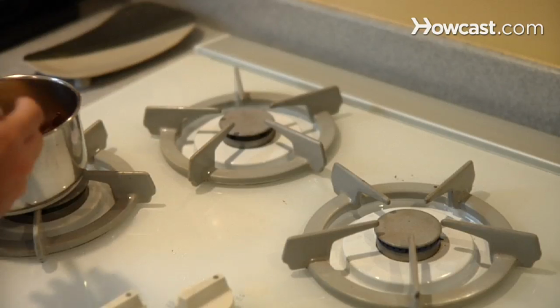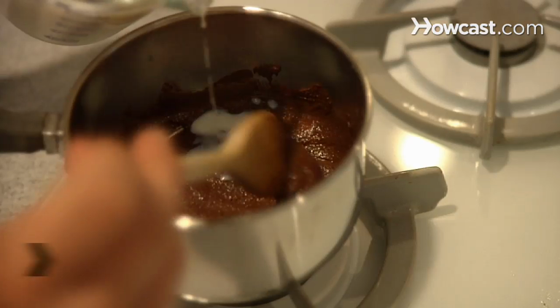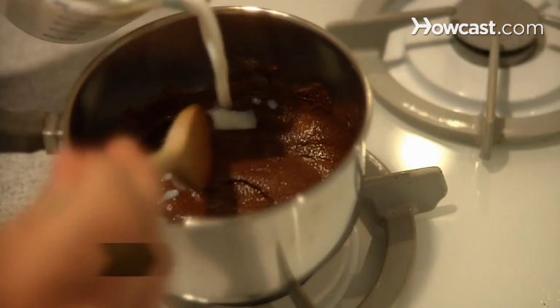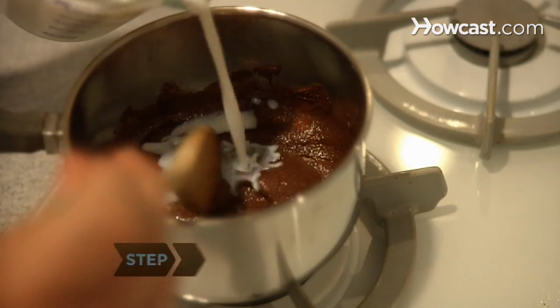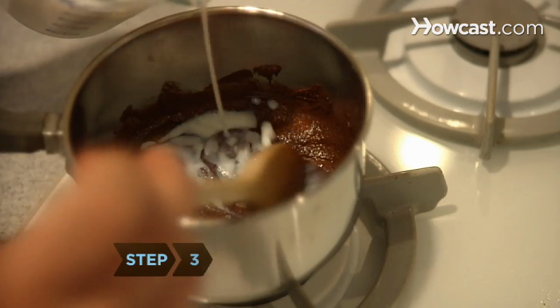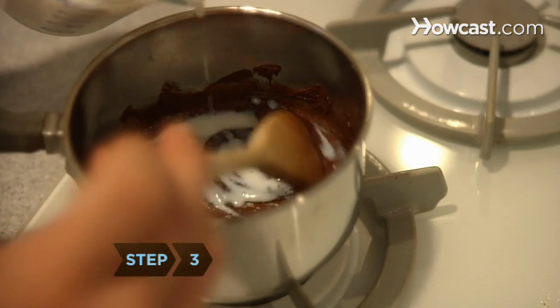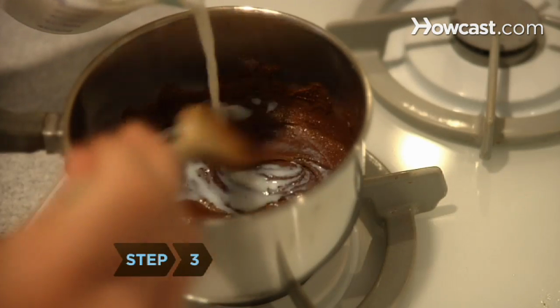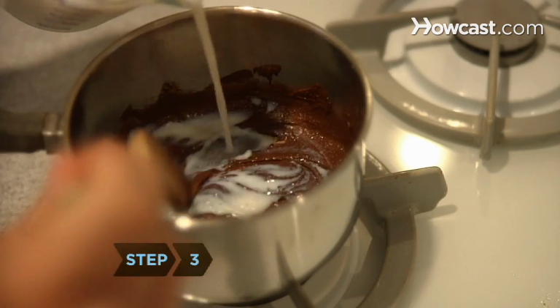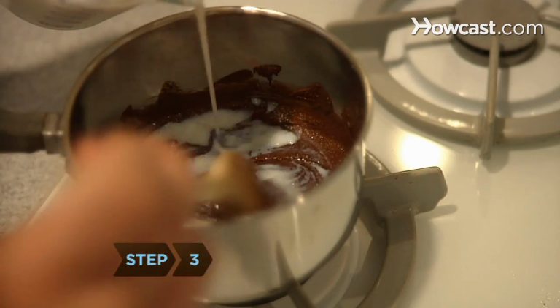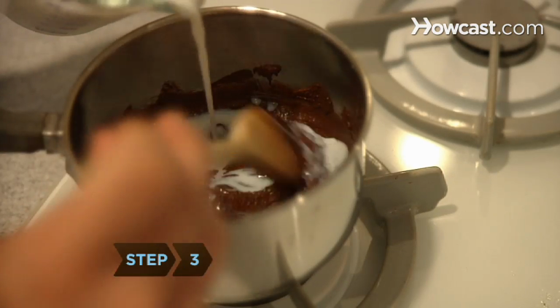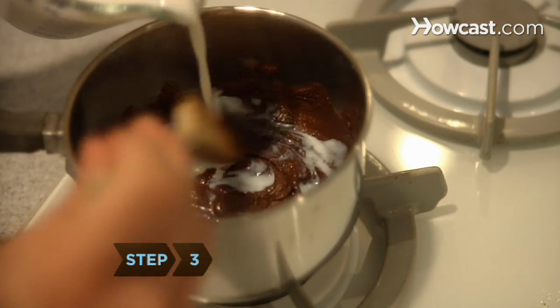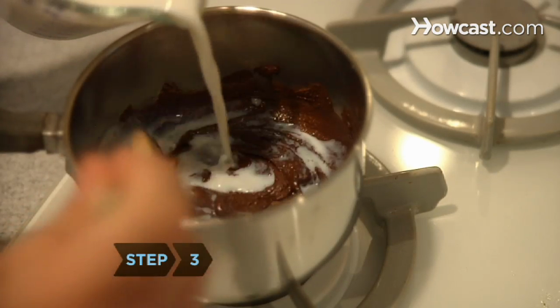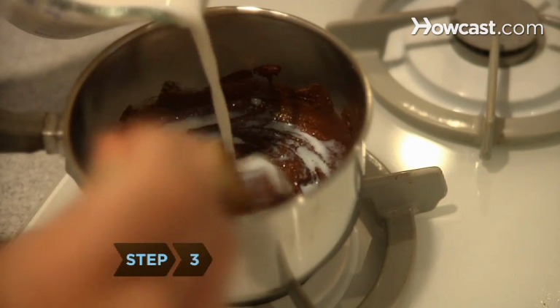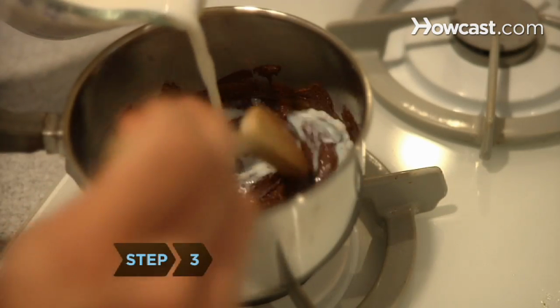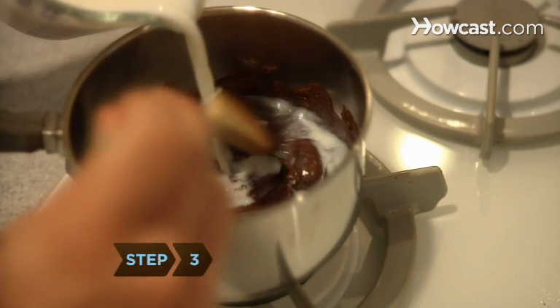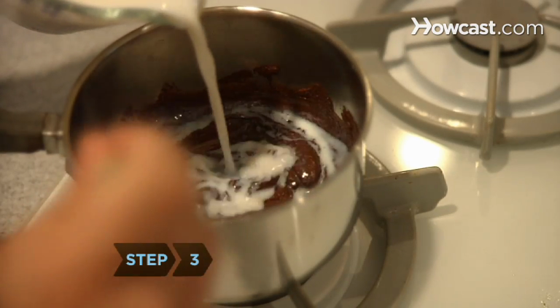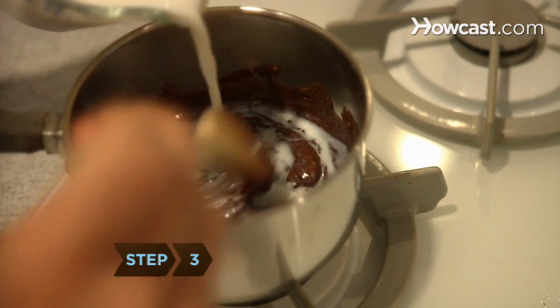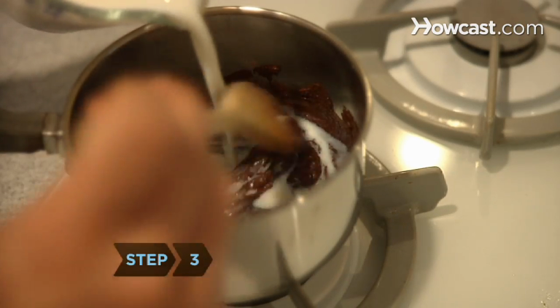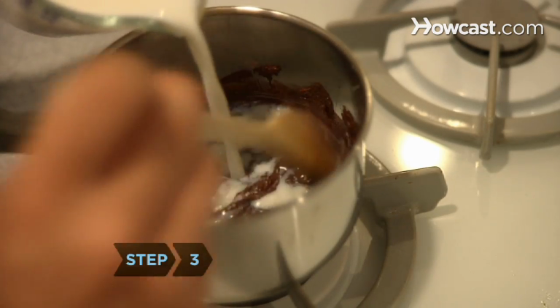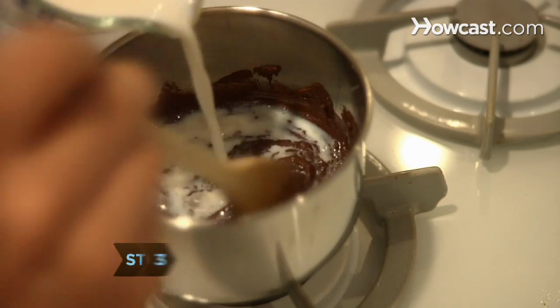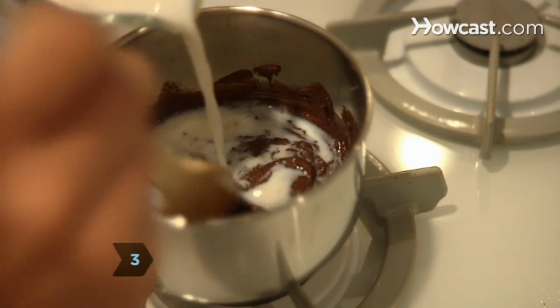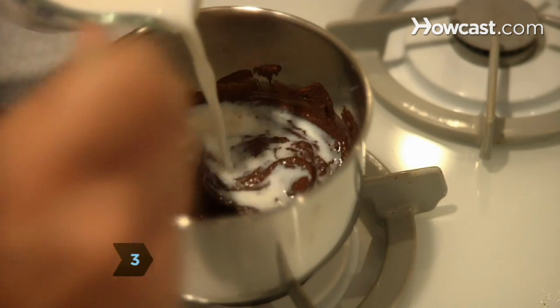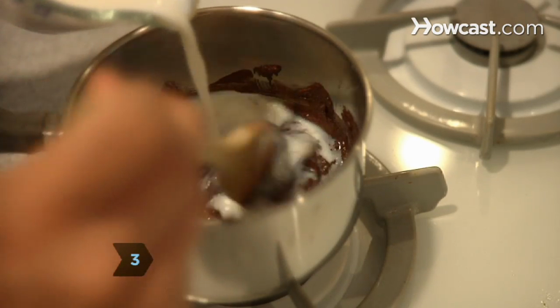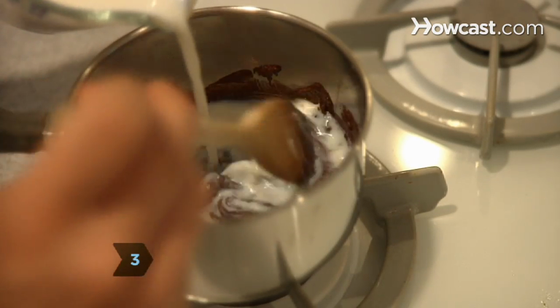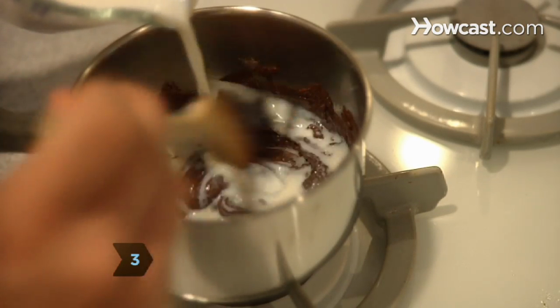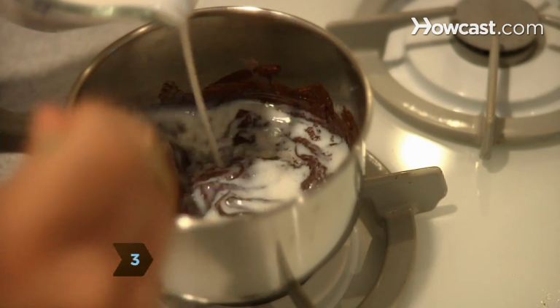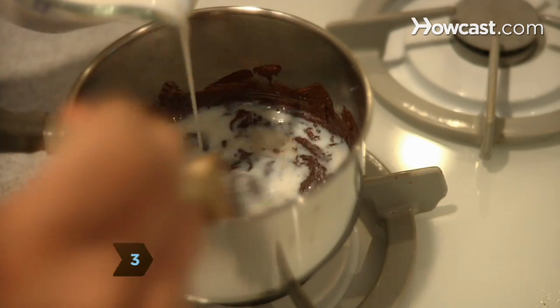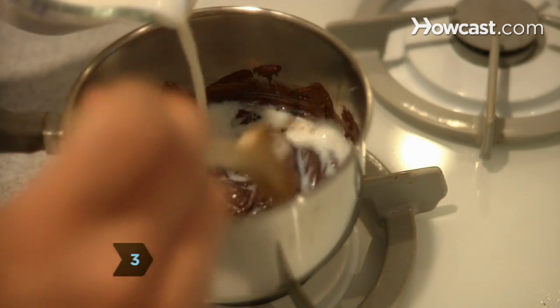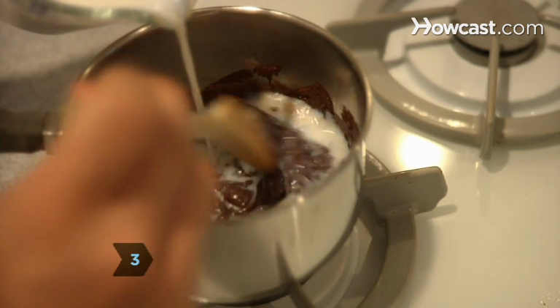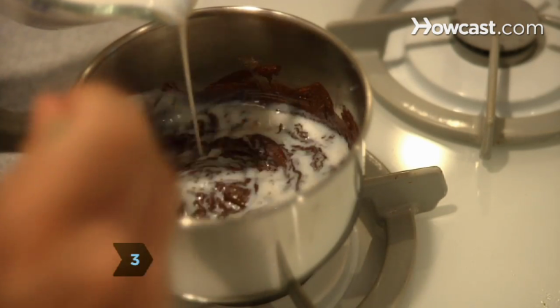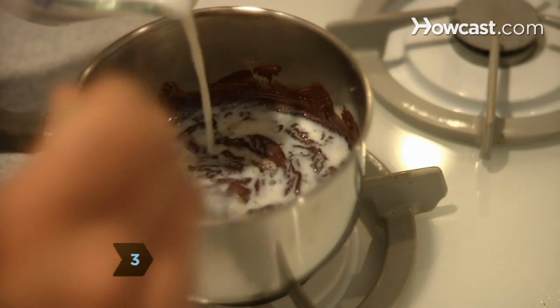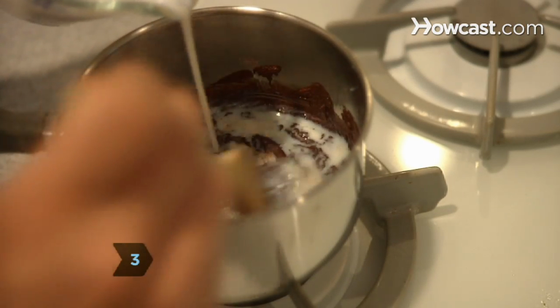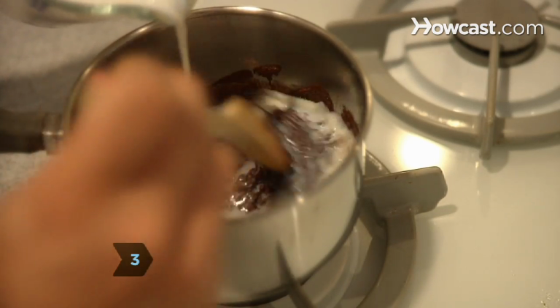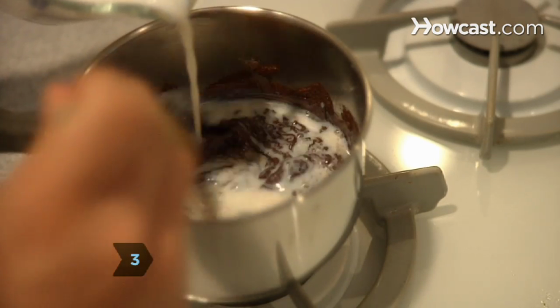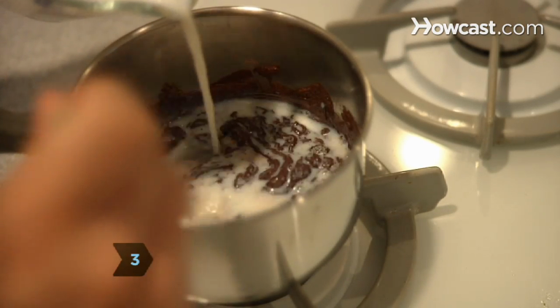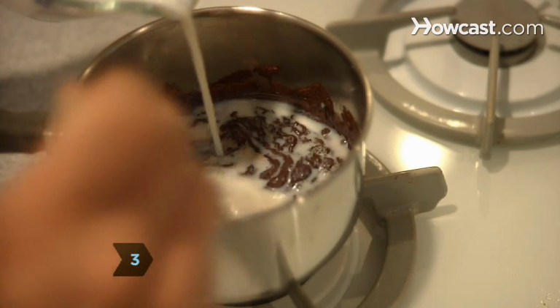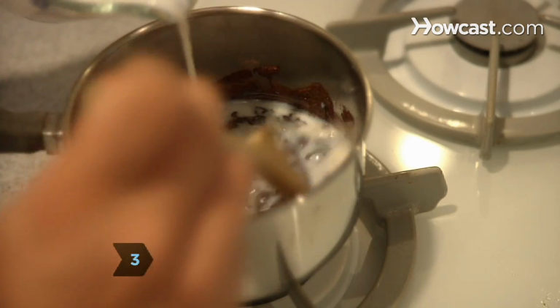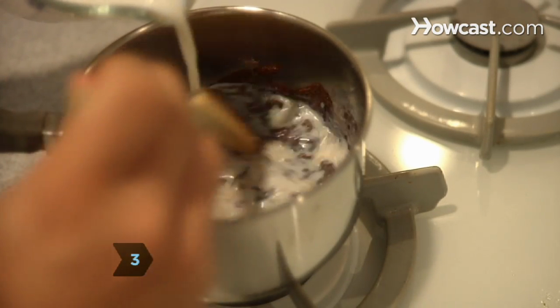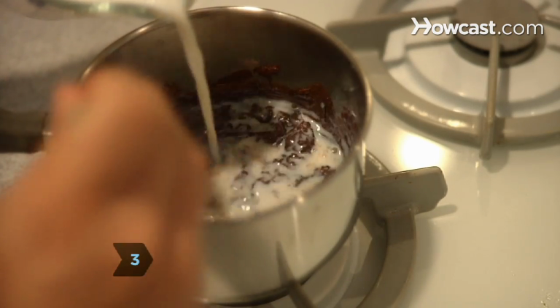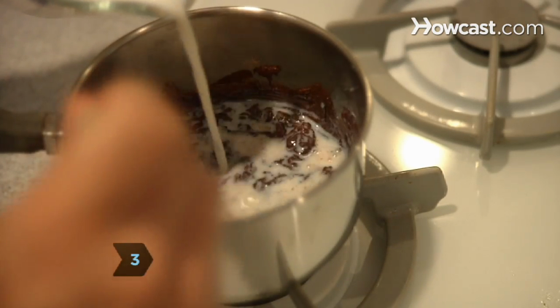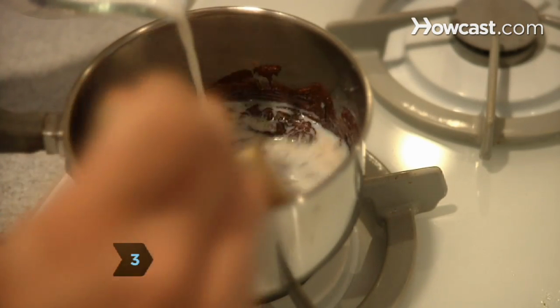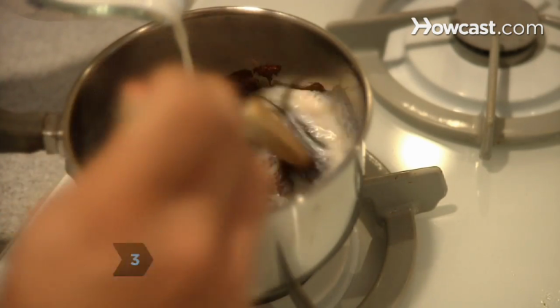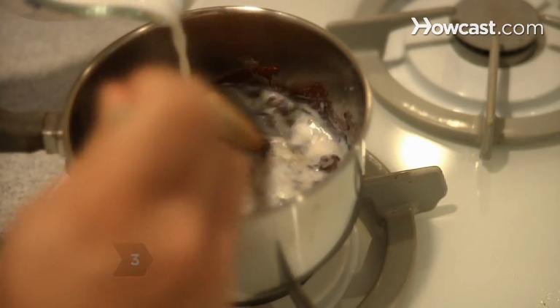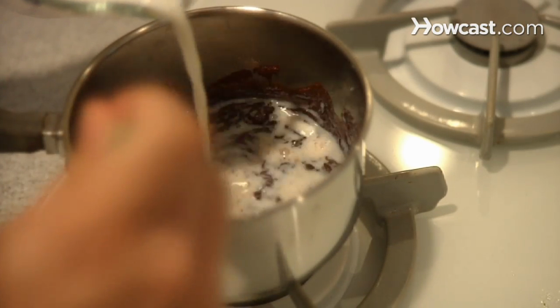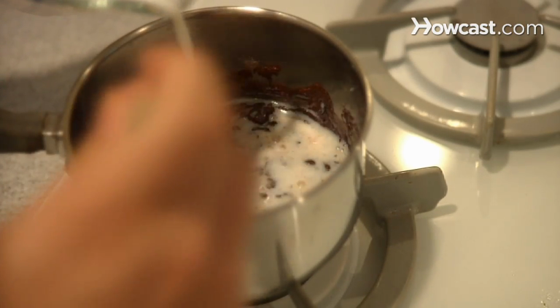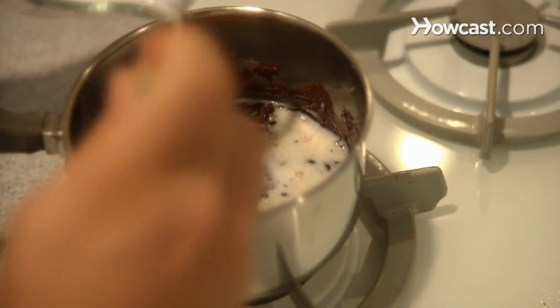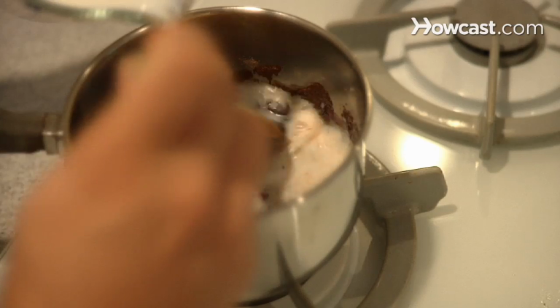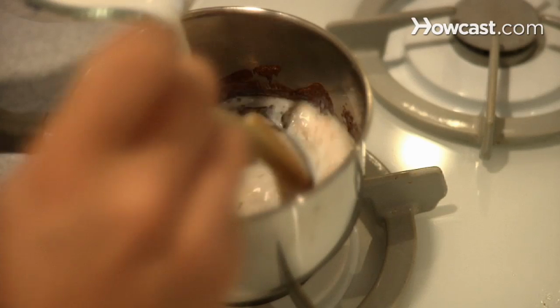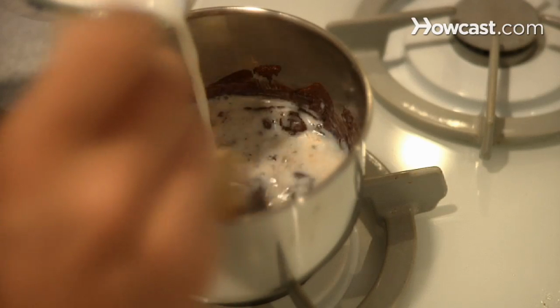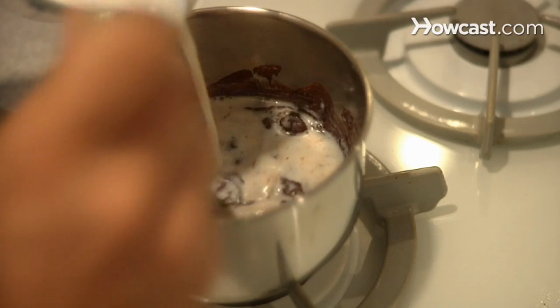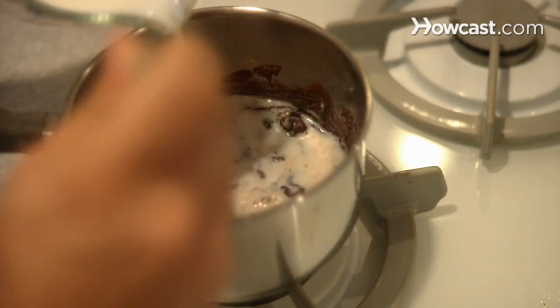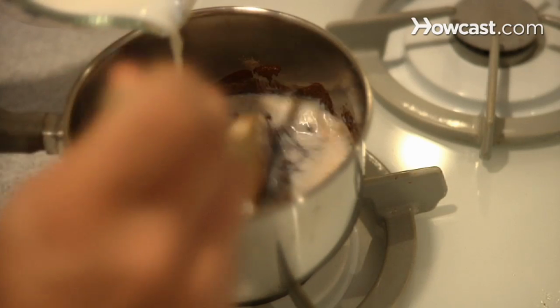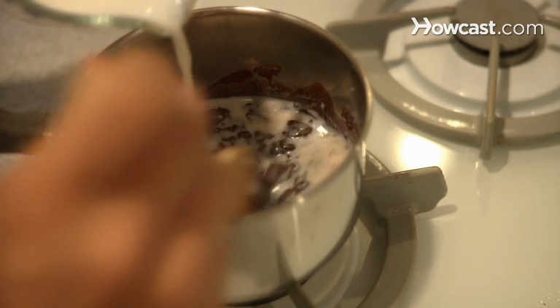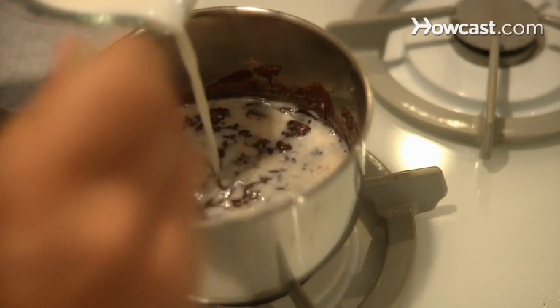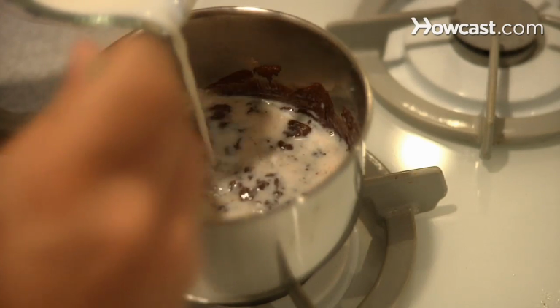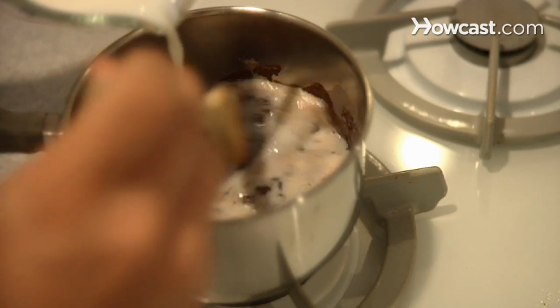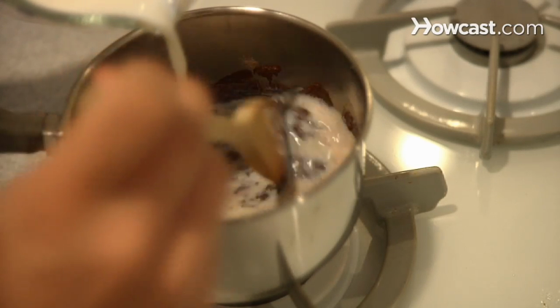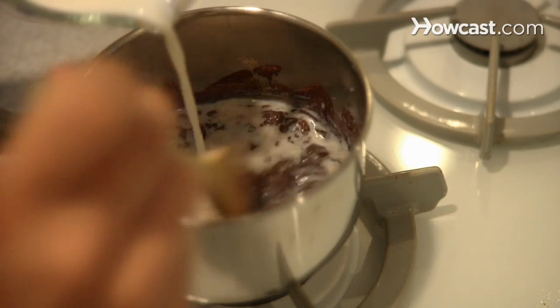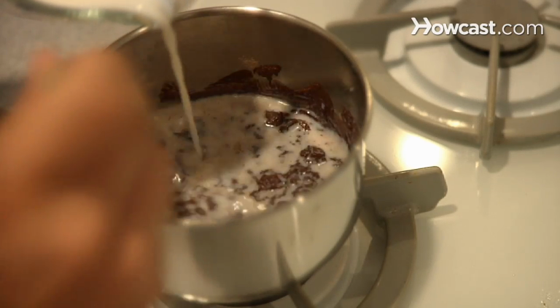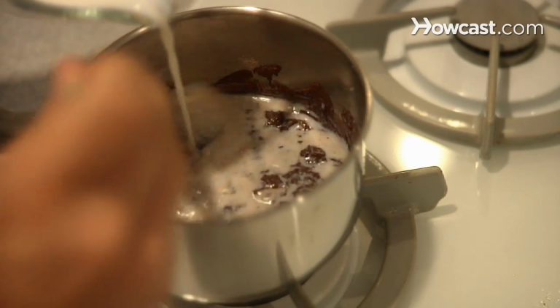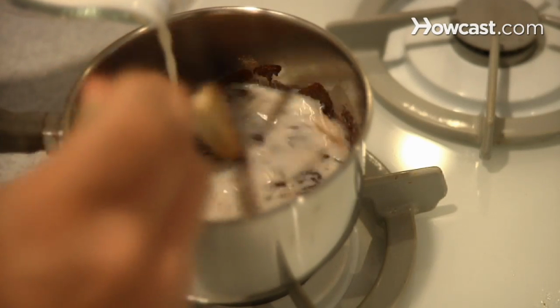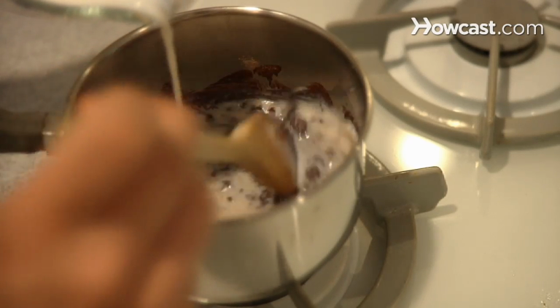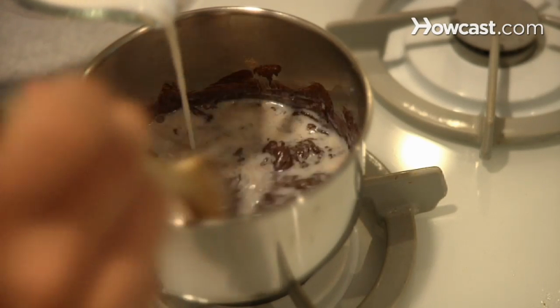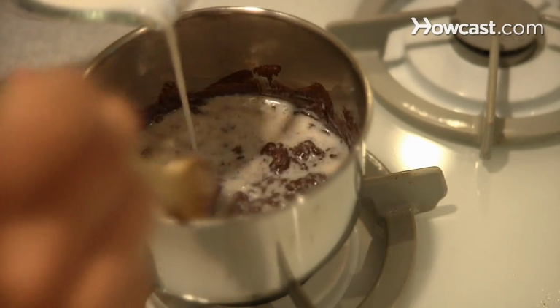Step 3: Slowly stir in a half cup of the milk. Continue stirring until it's smooth, then let it stand until the mix reaches room temperature.